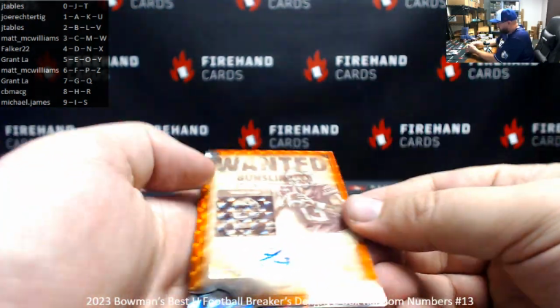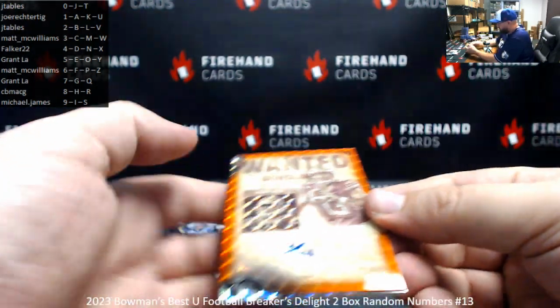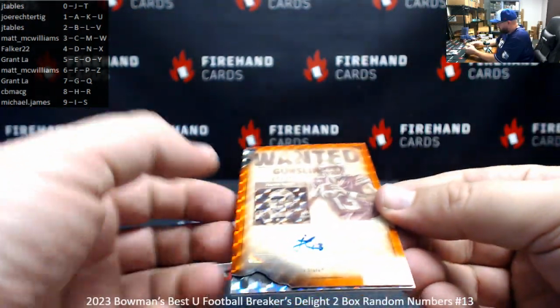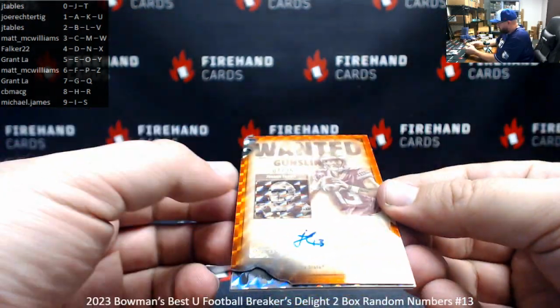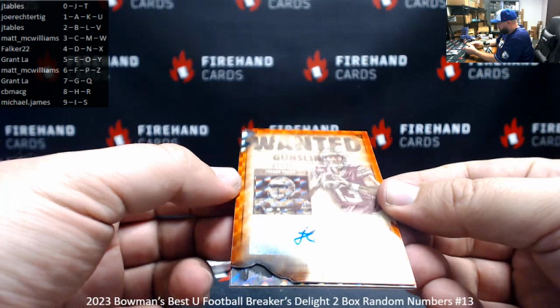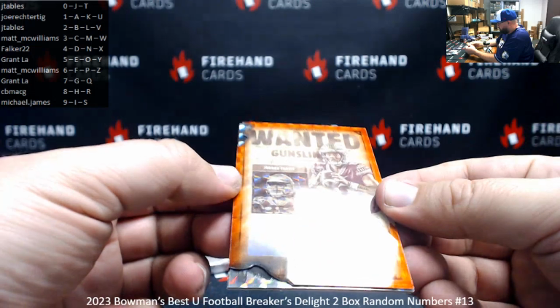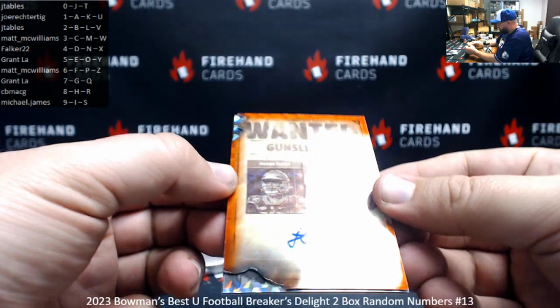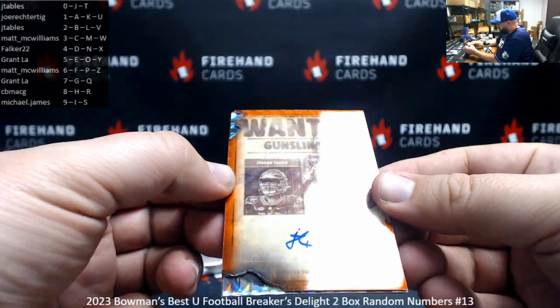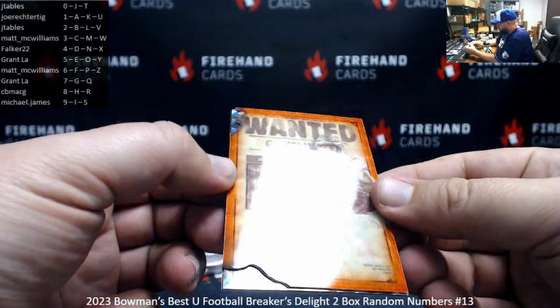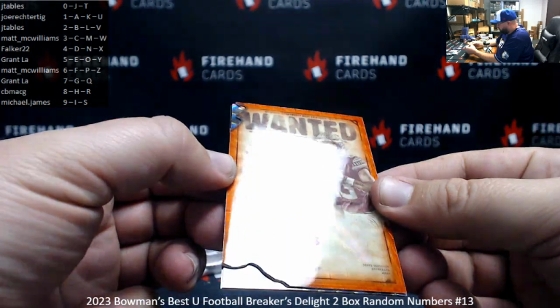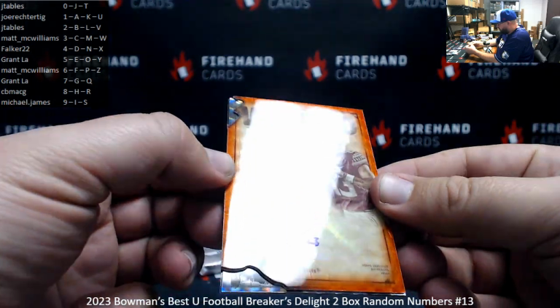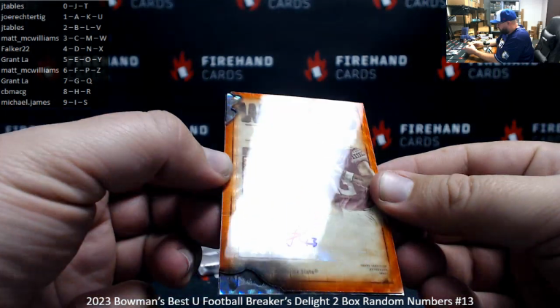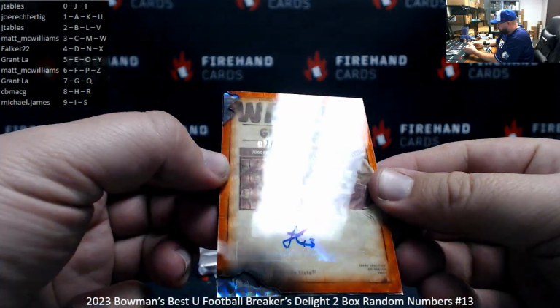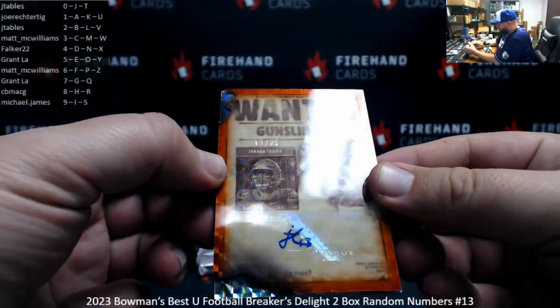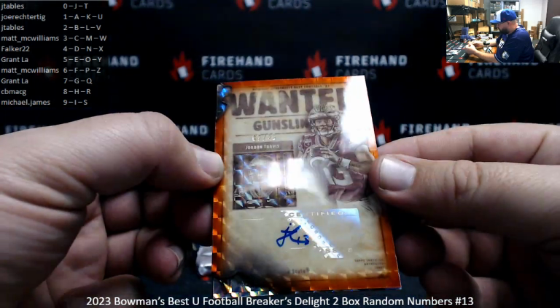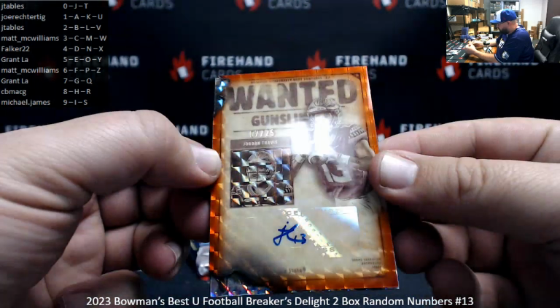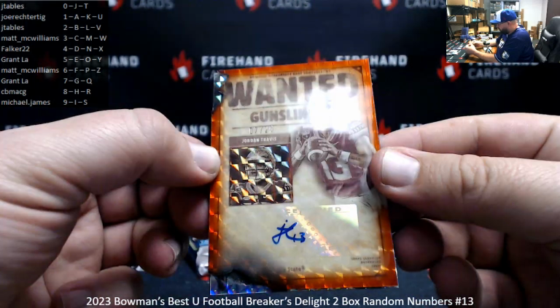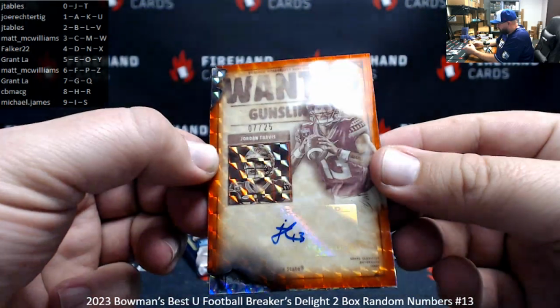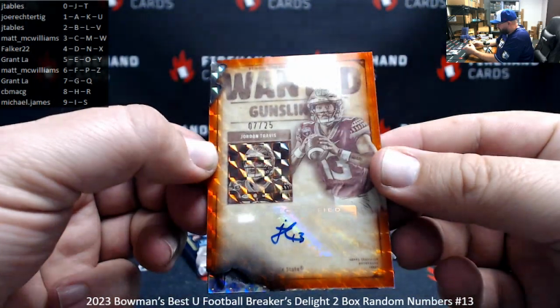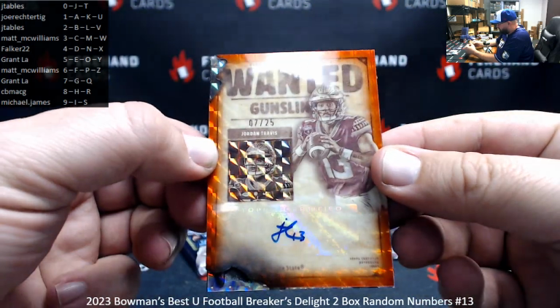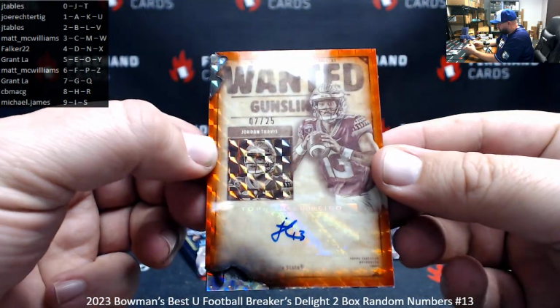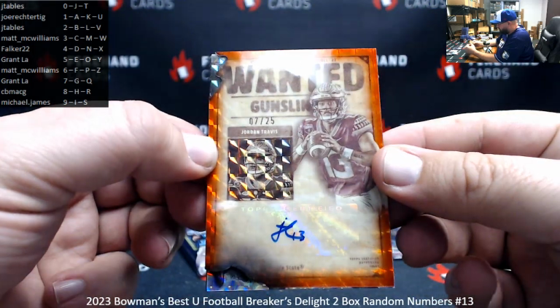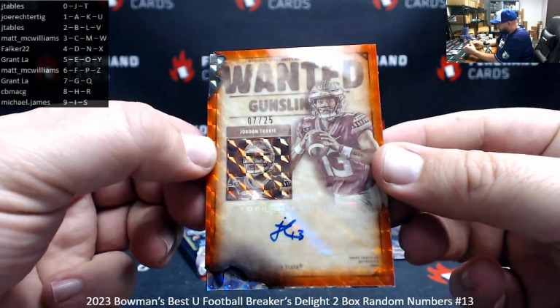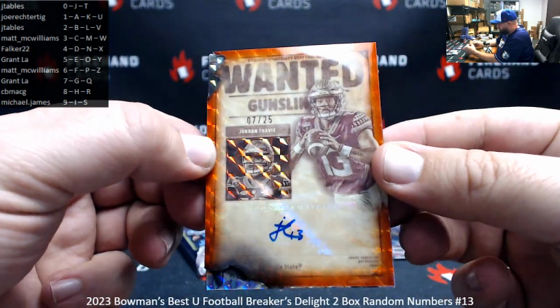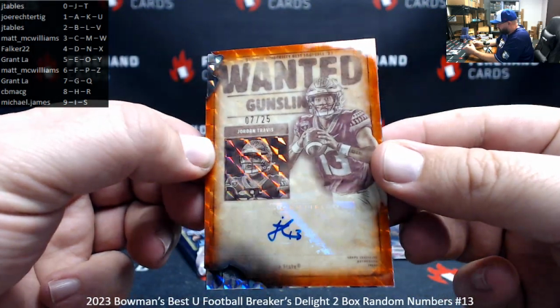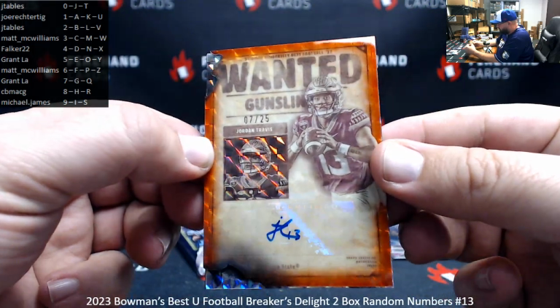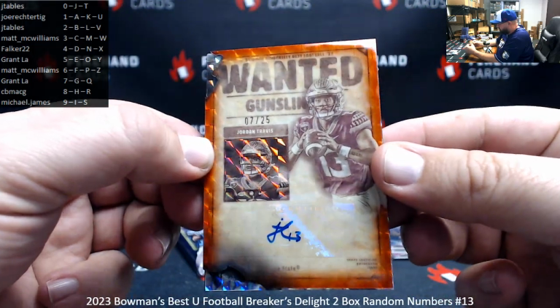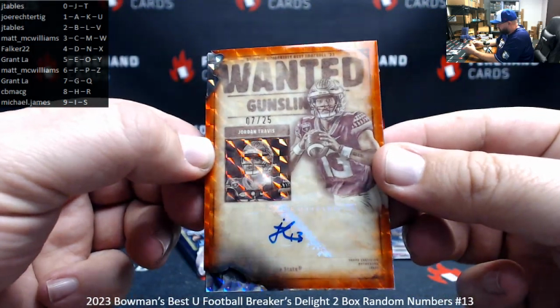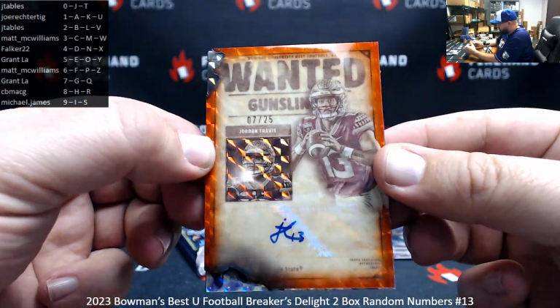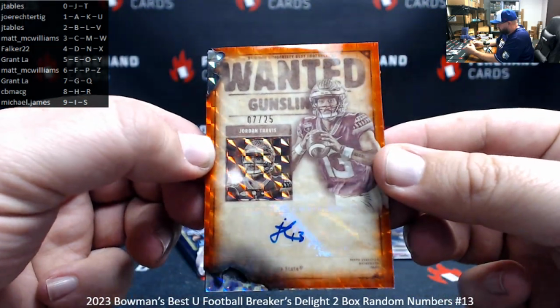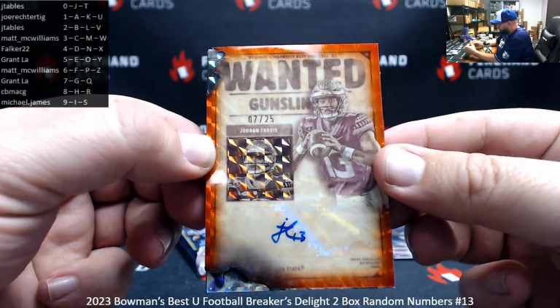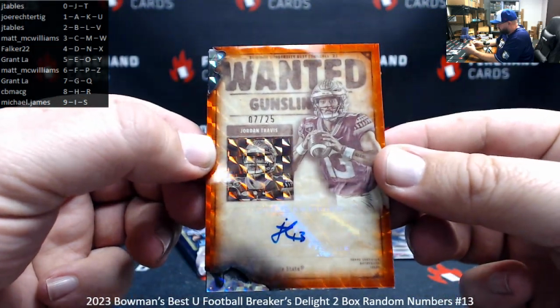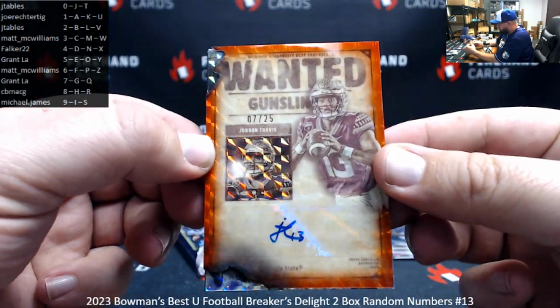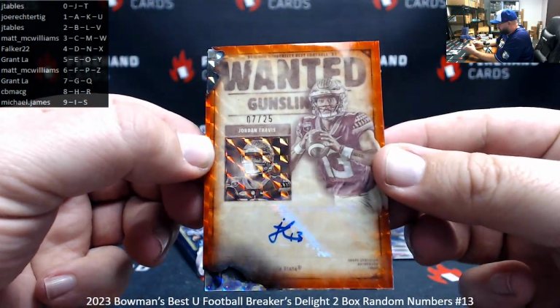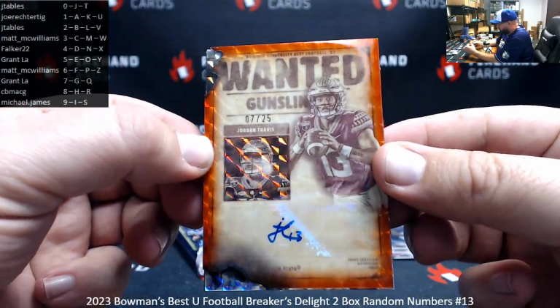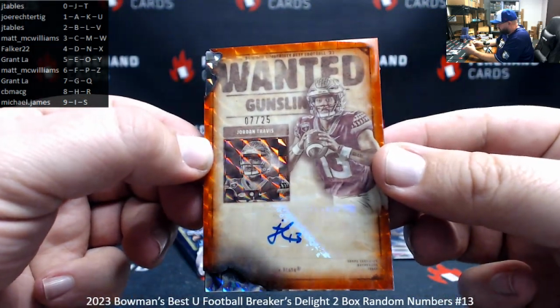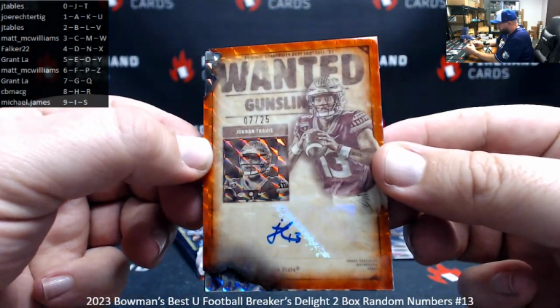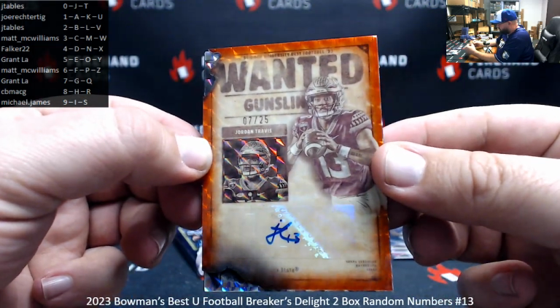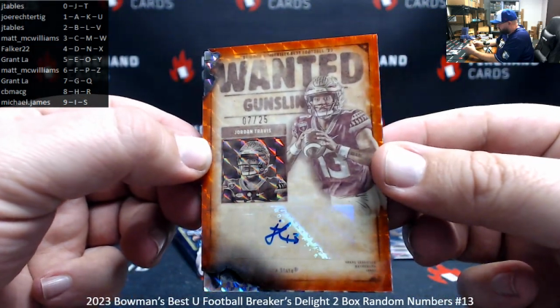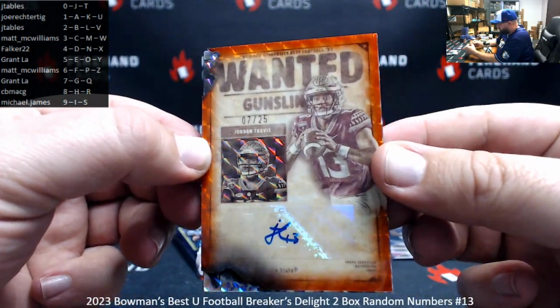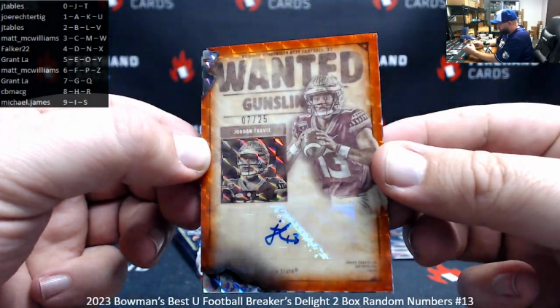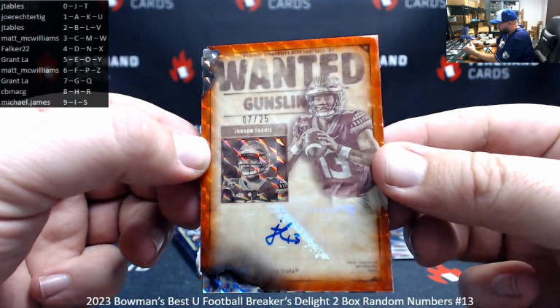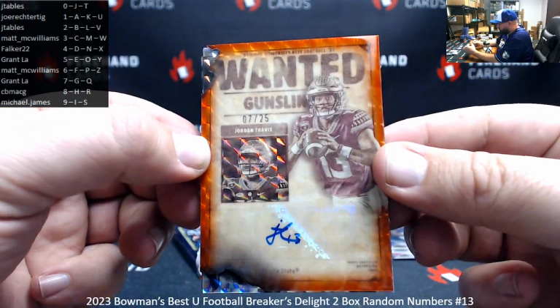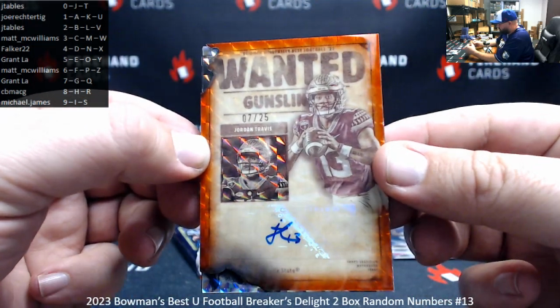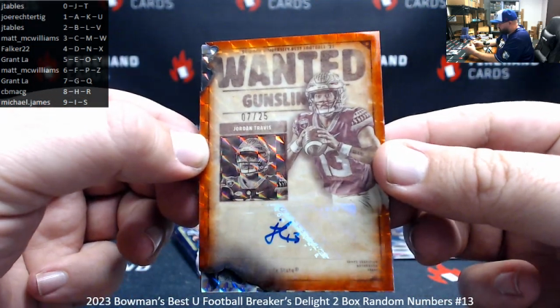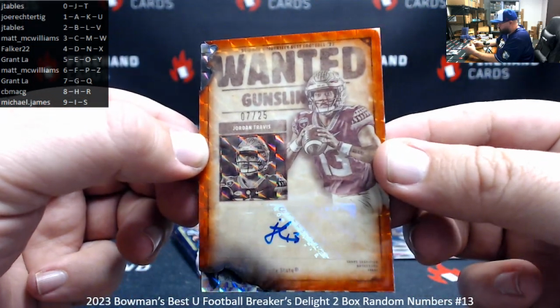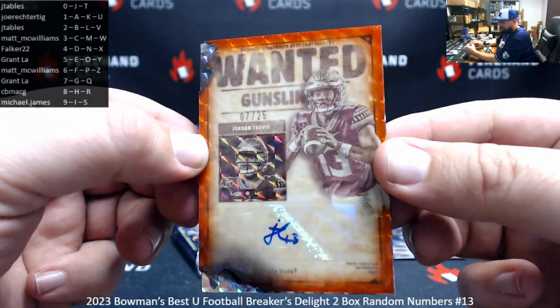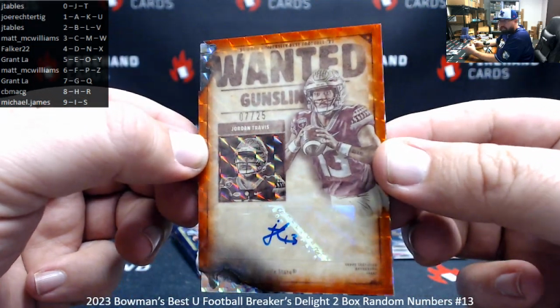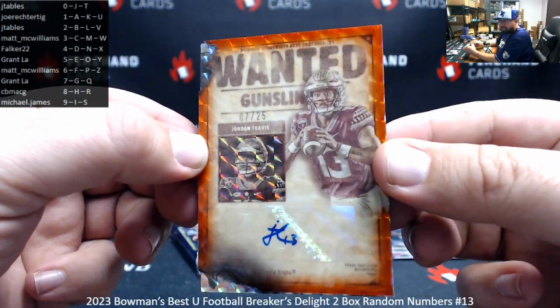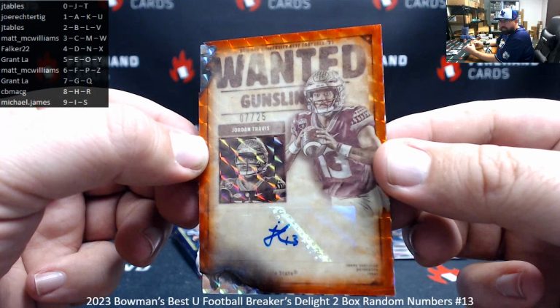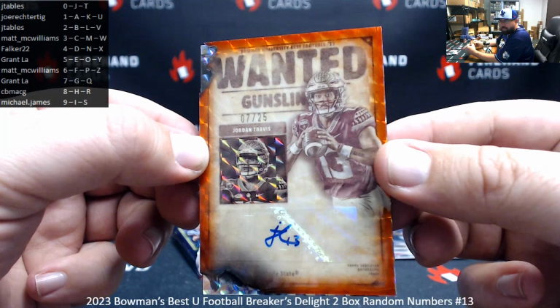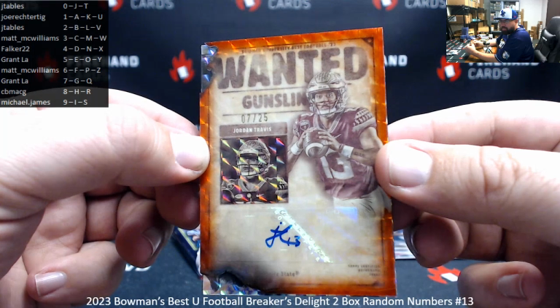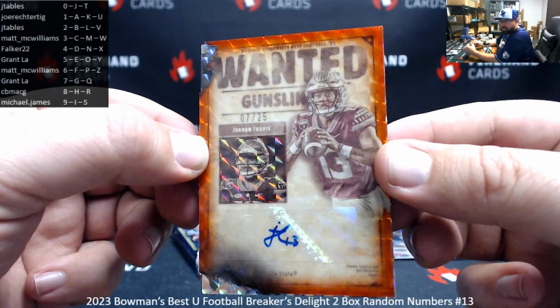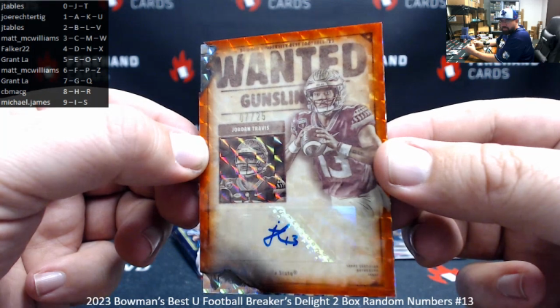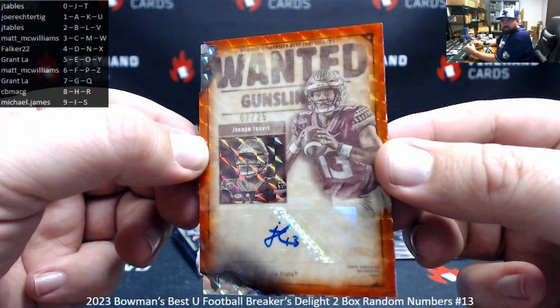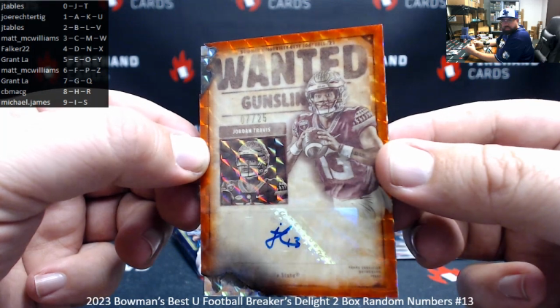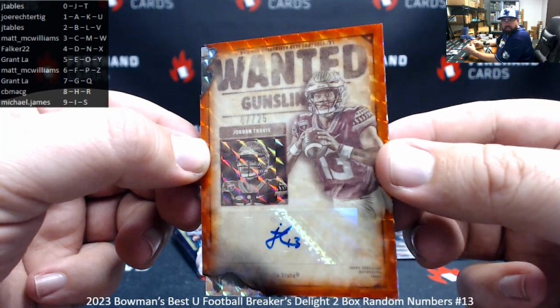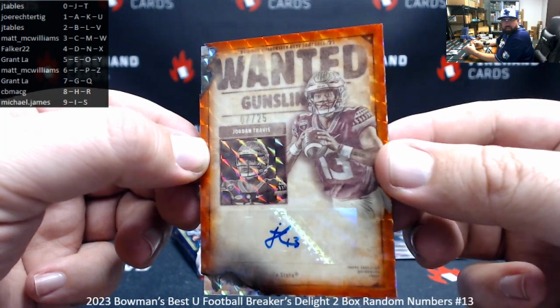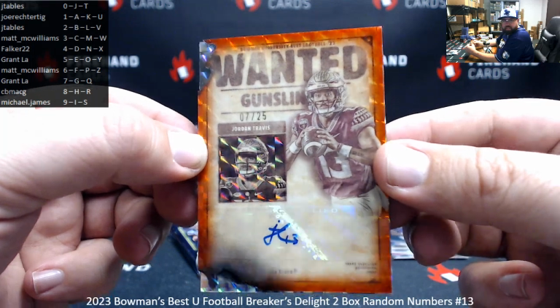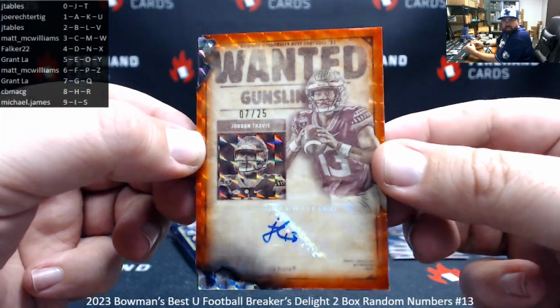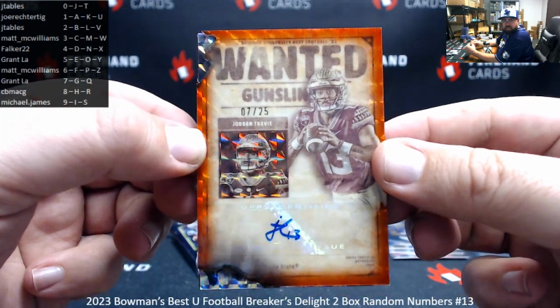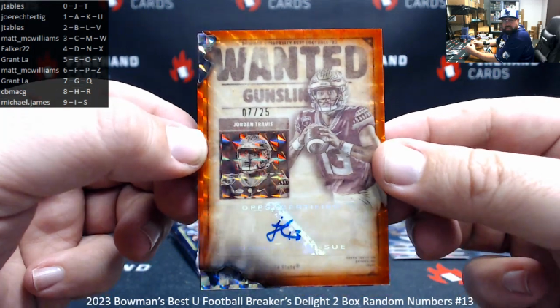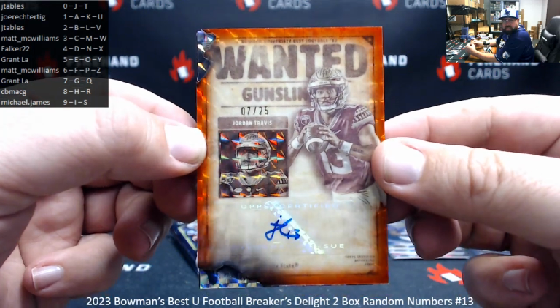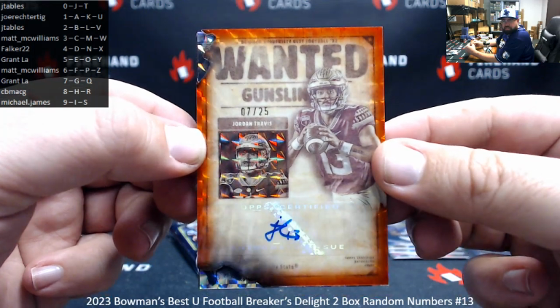Number two of 25, Jordan Travis — this is an orange geometric Gunslingers. Spot number seven for Grant L.A., congrats Grant.